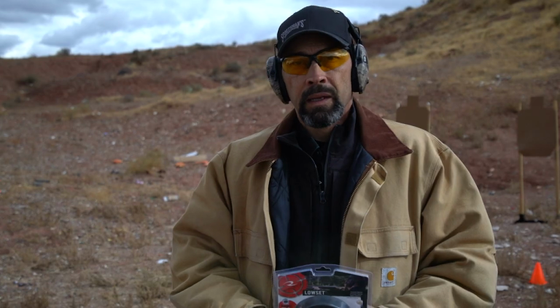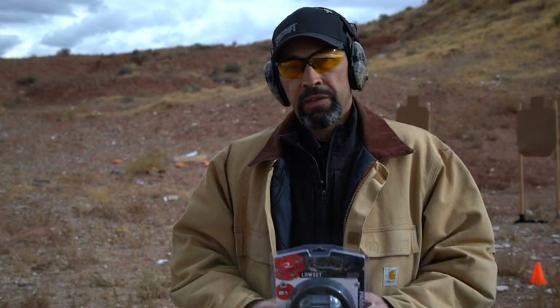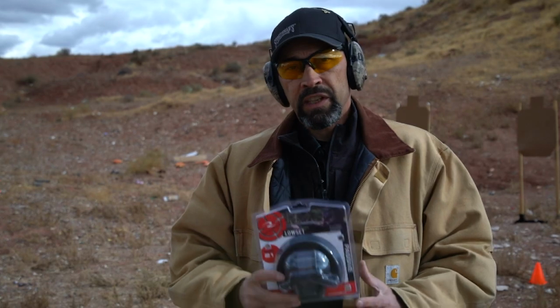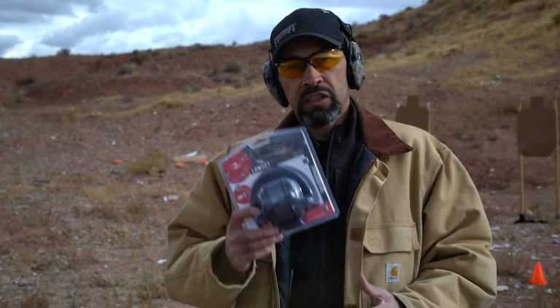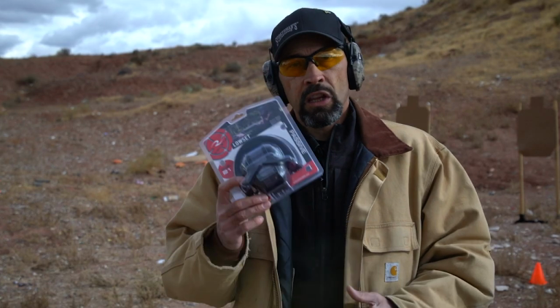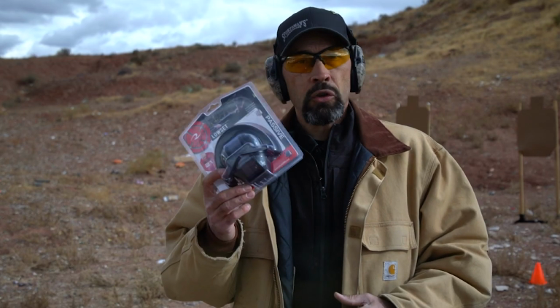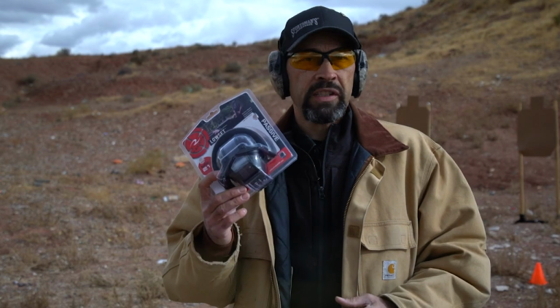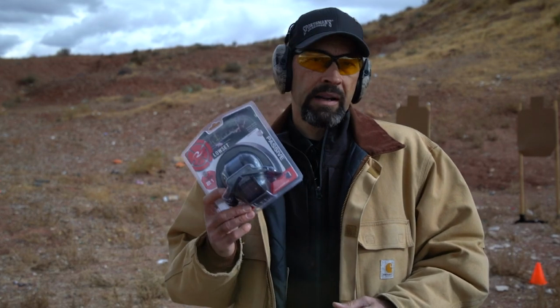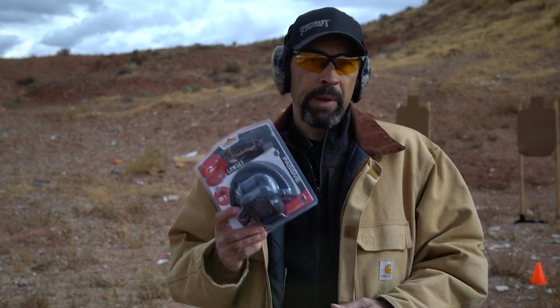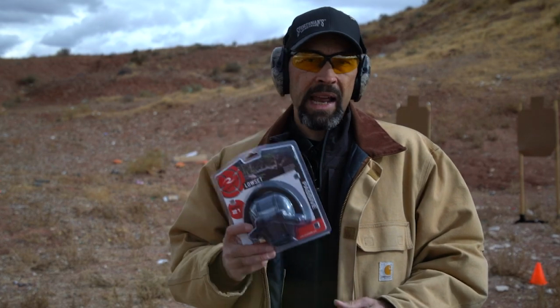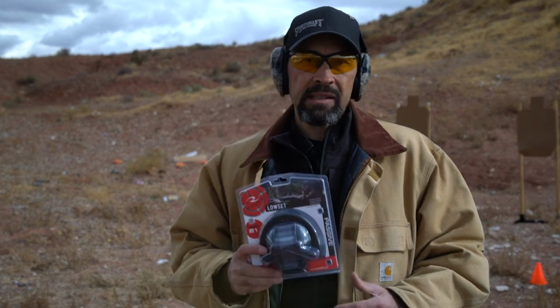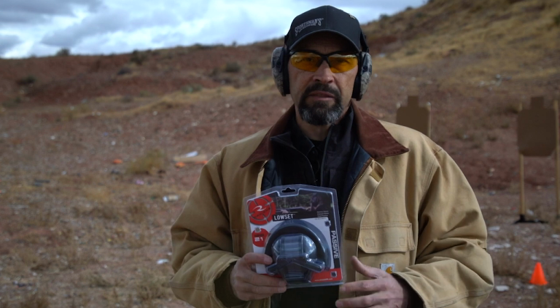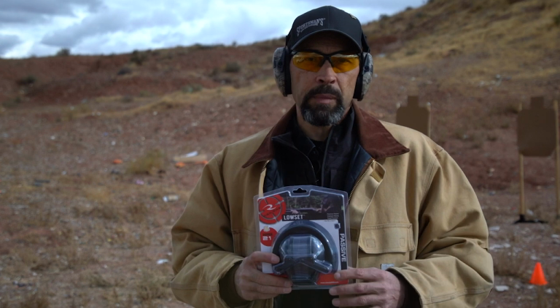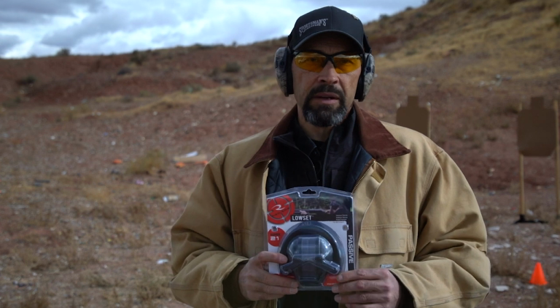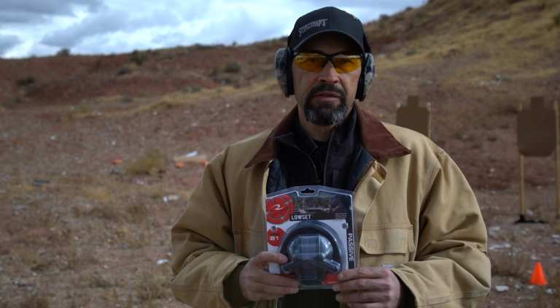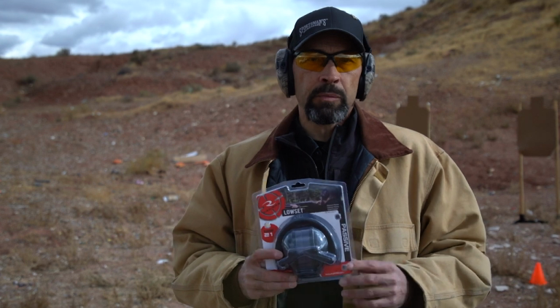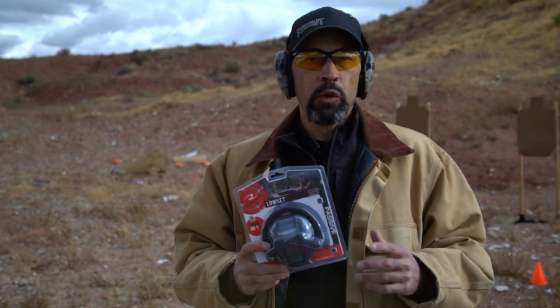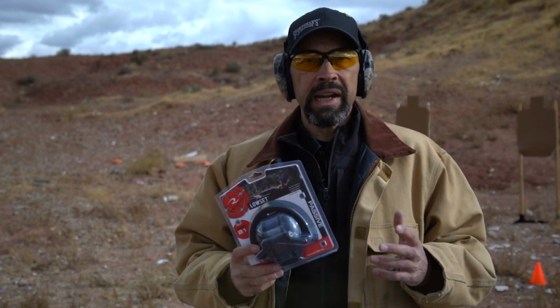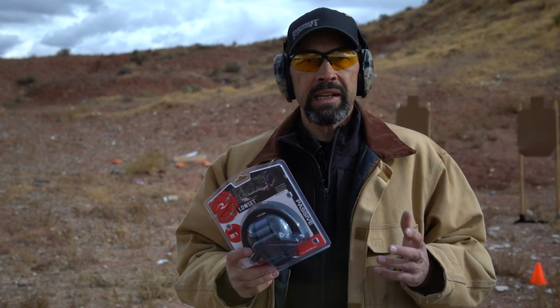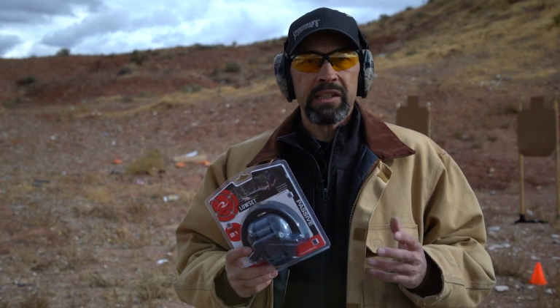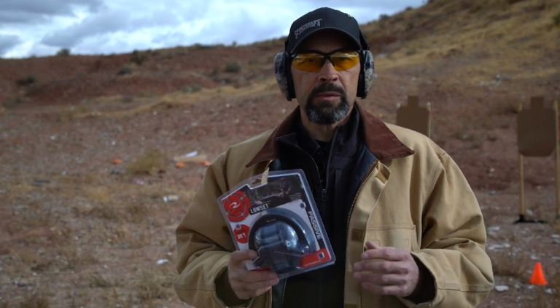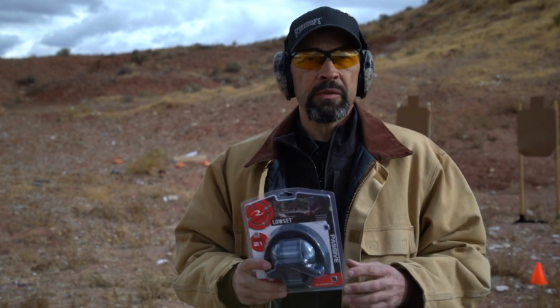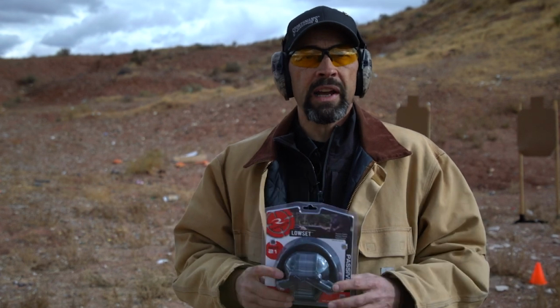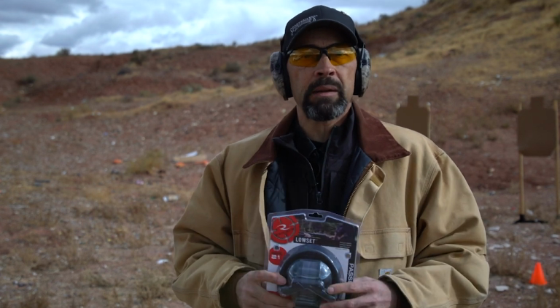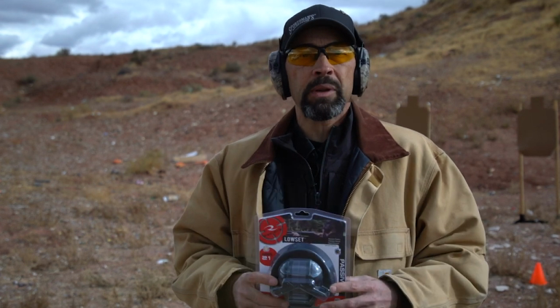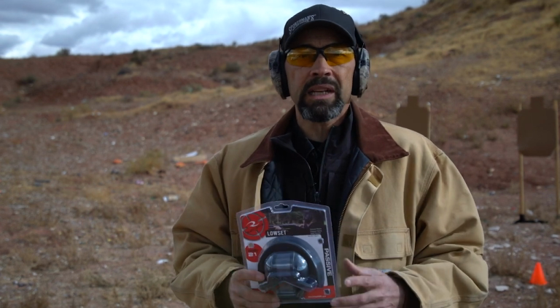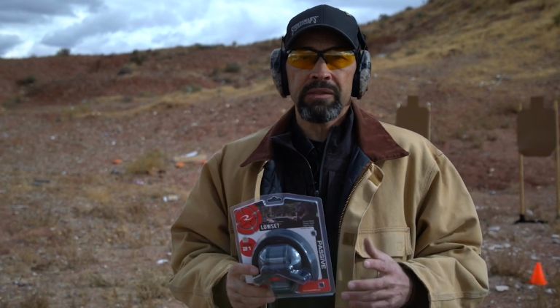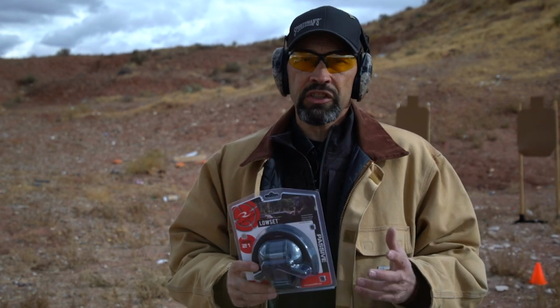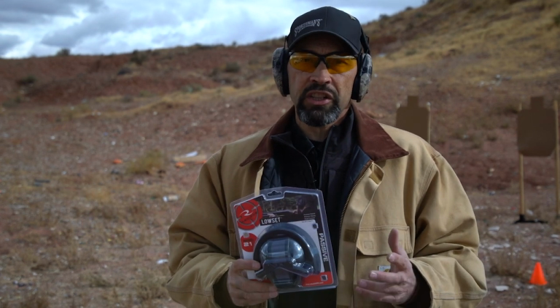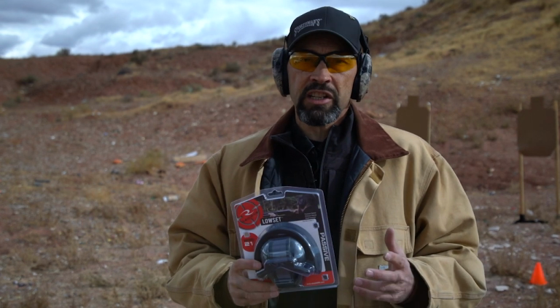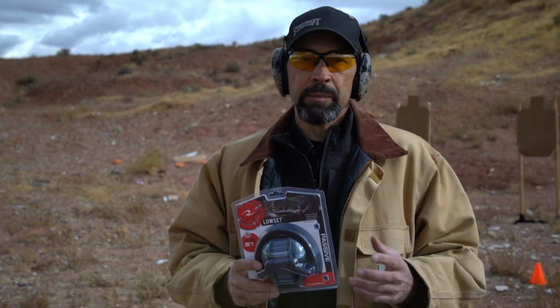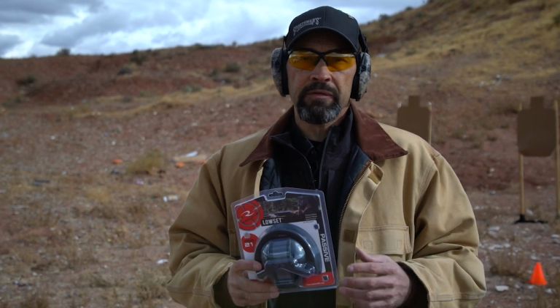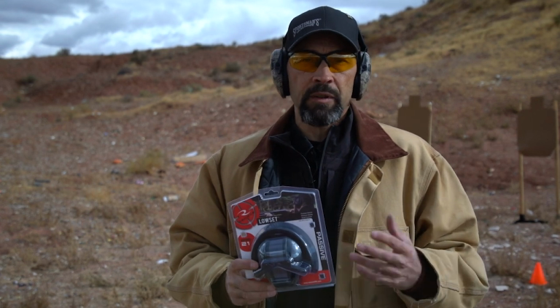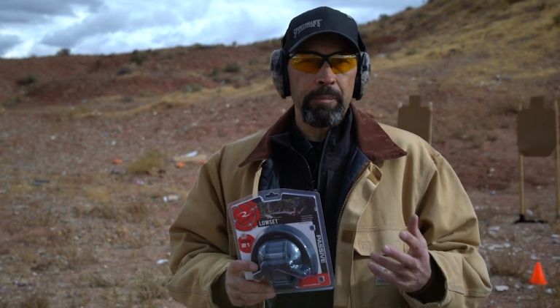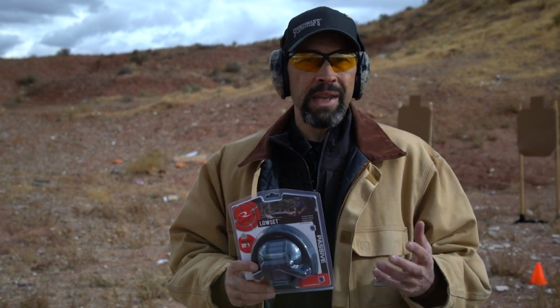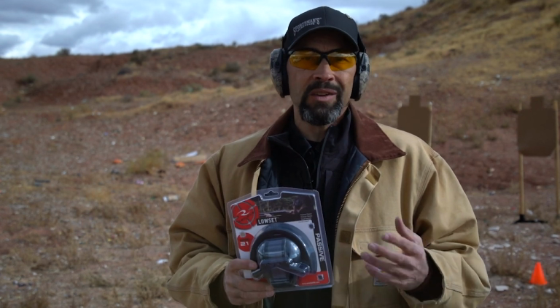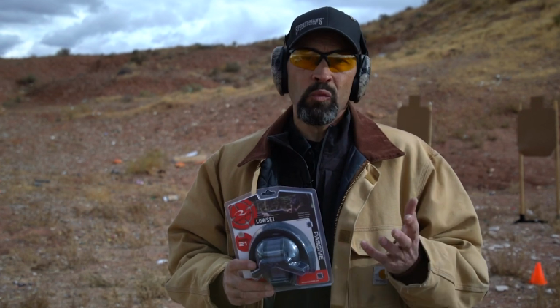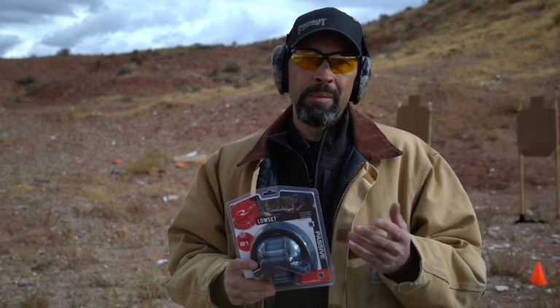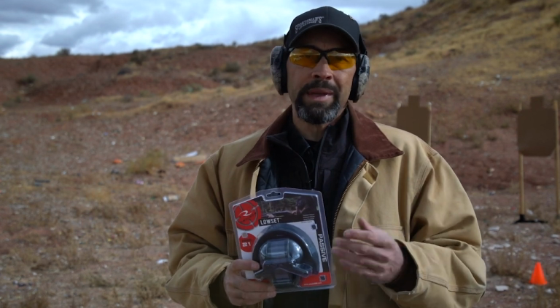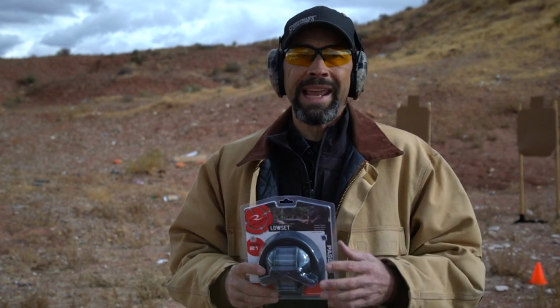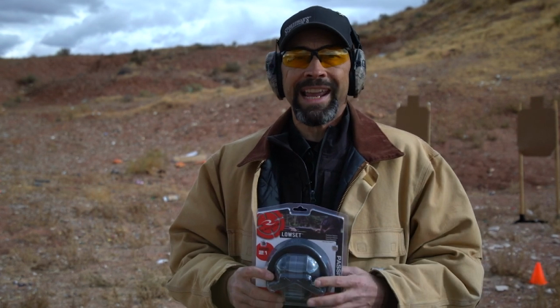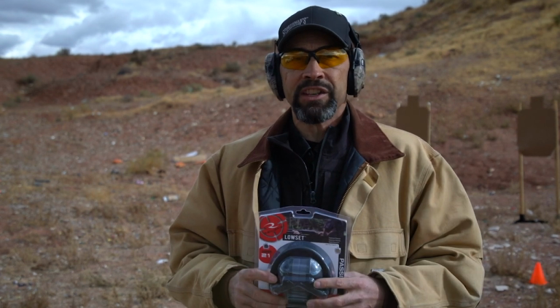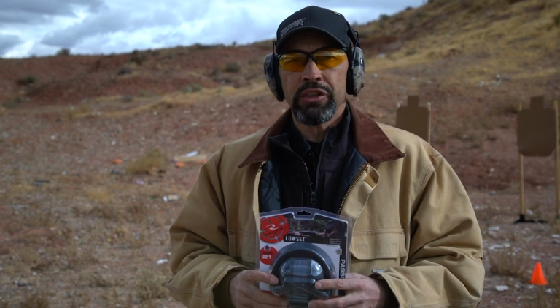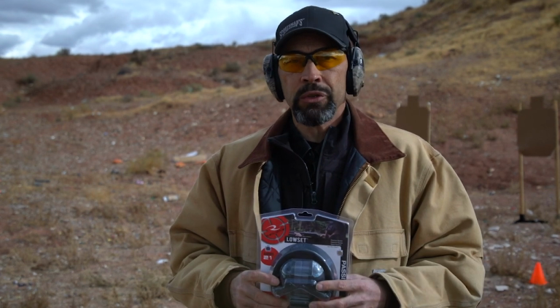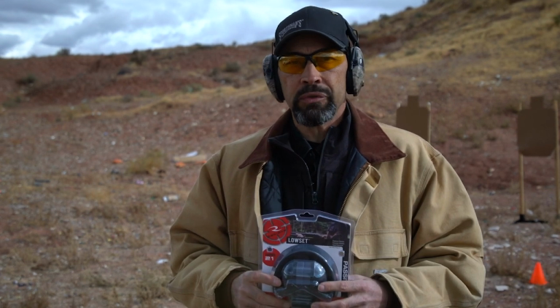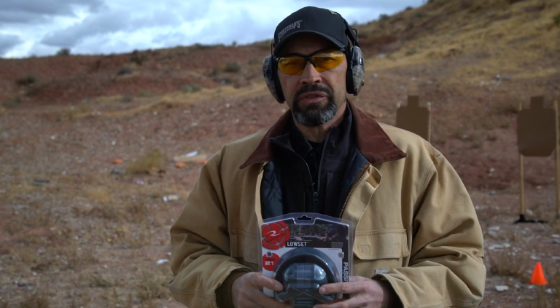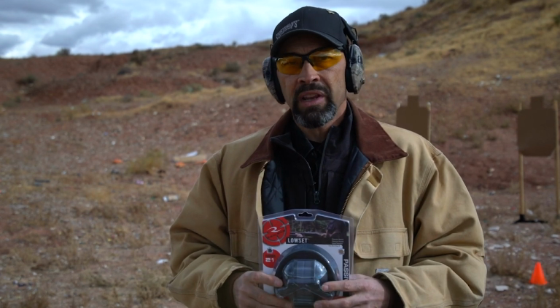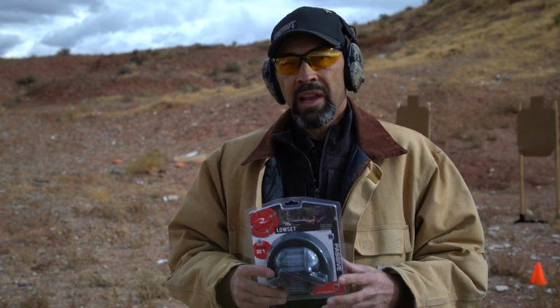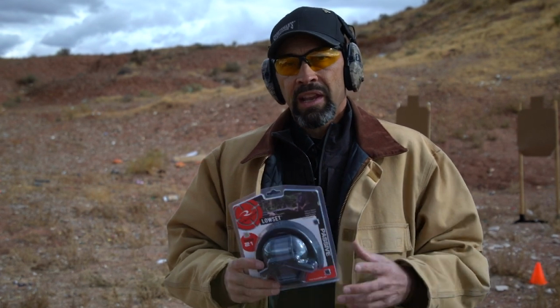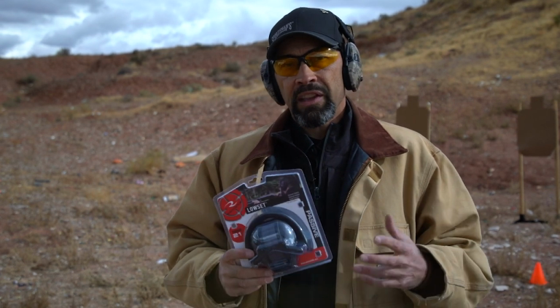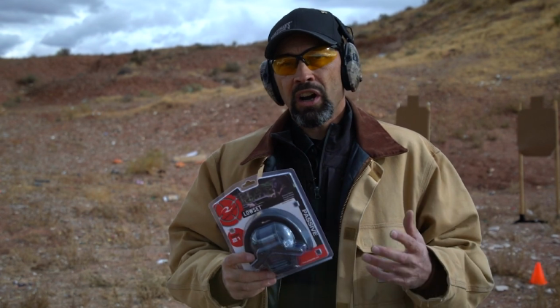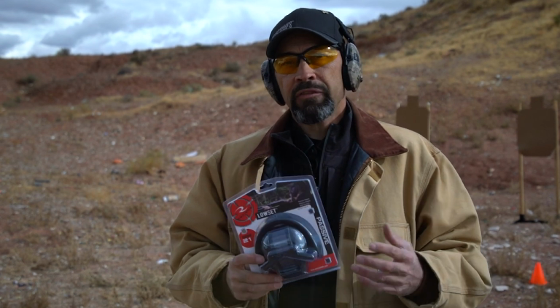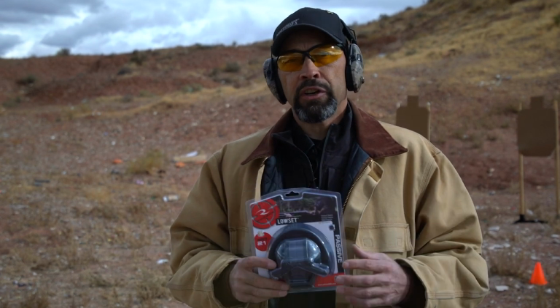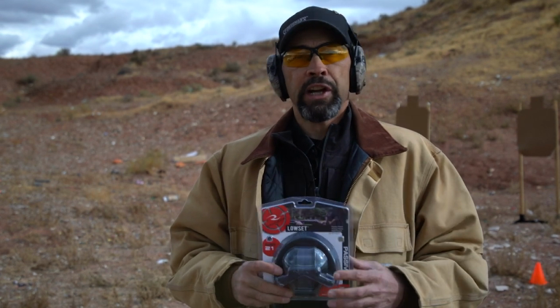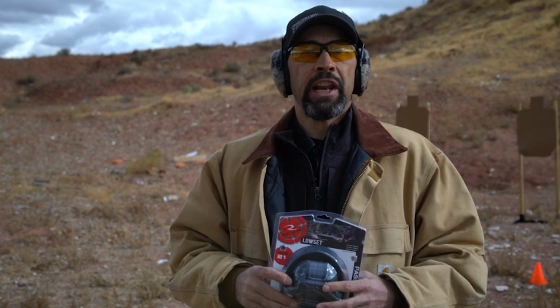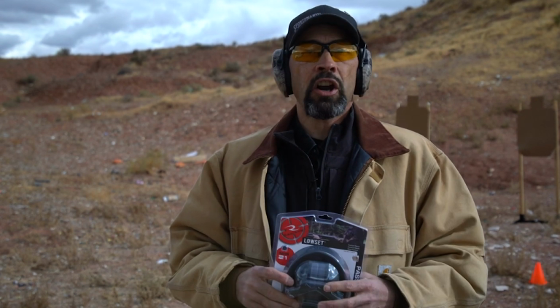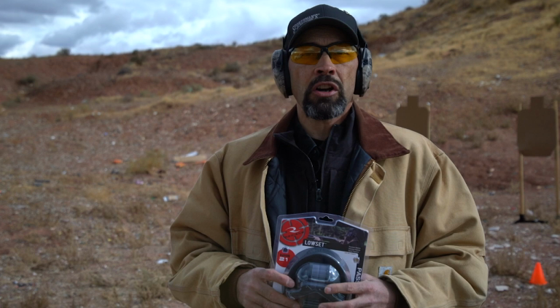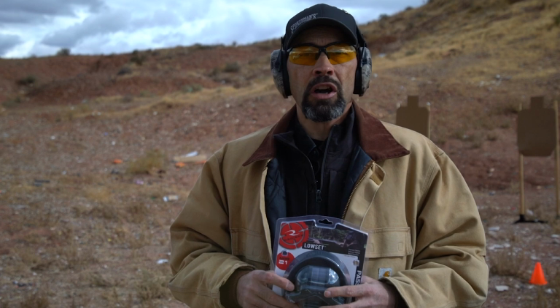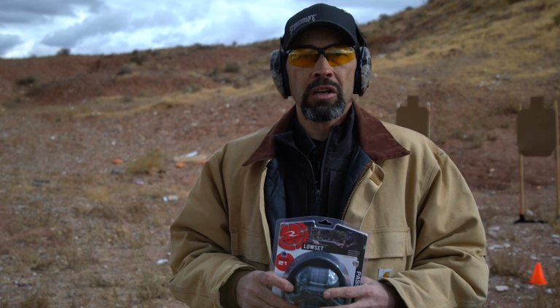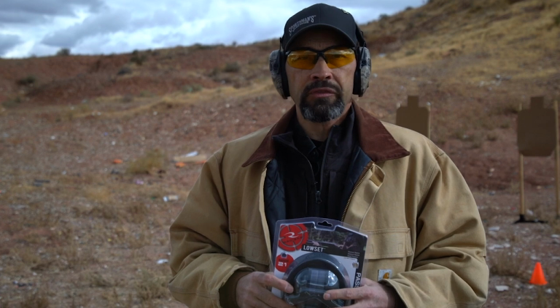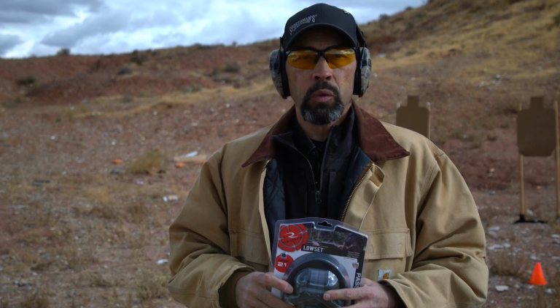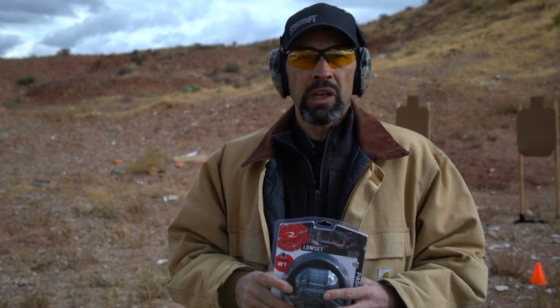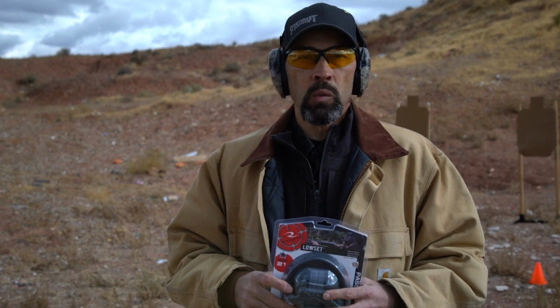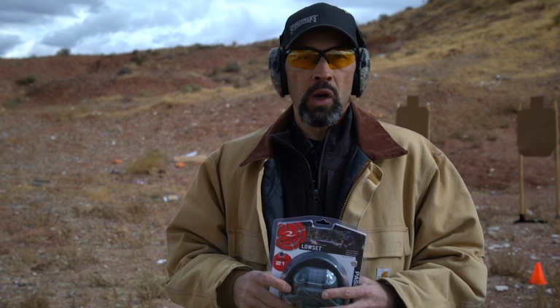These low-set passive muffs from Radians provide plenty of adjustment for men, women, and youths. They offer an NRR of 21.